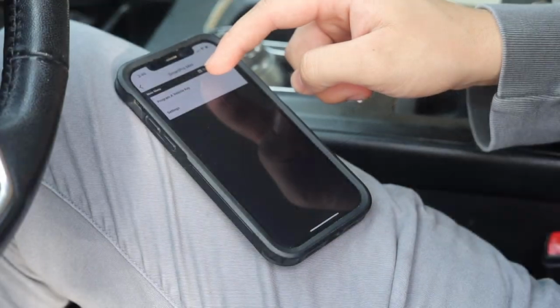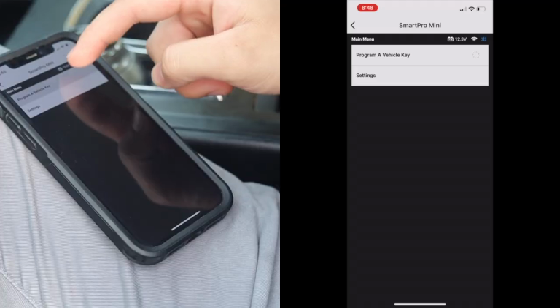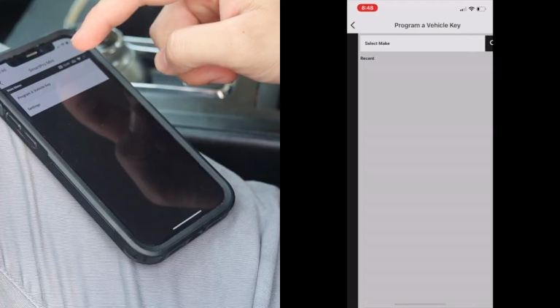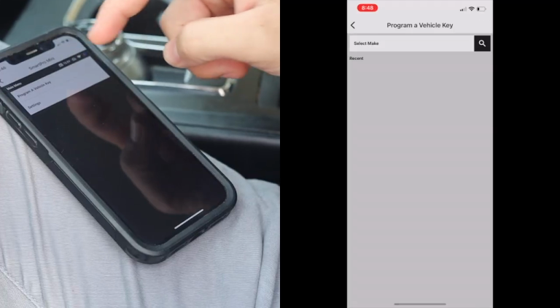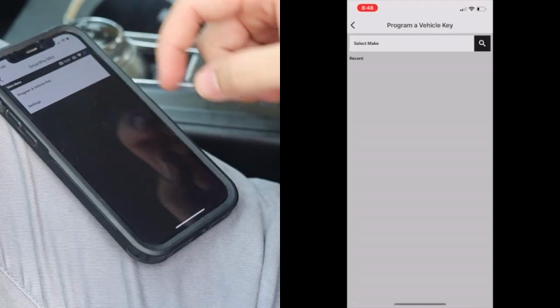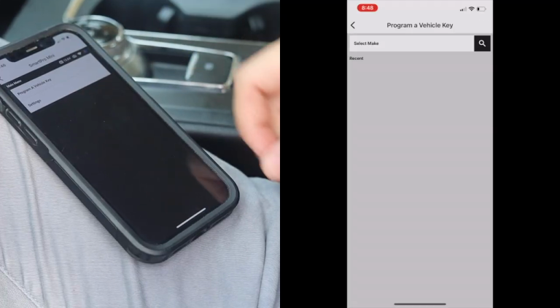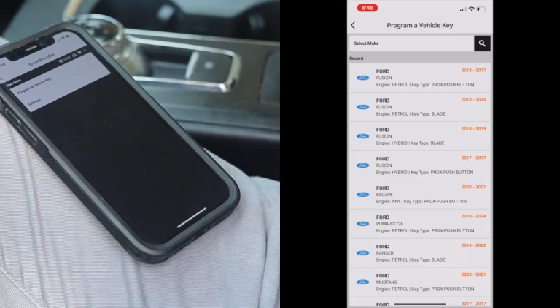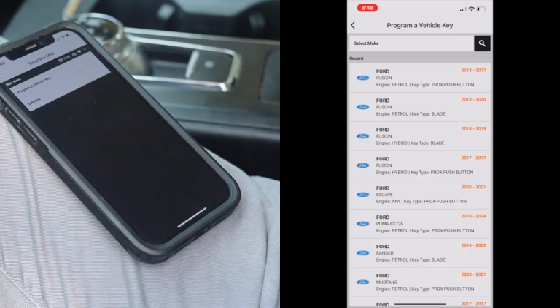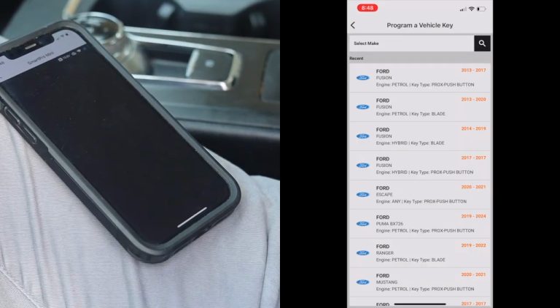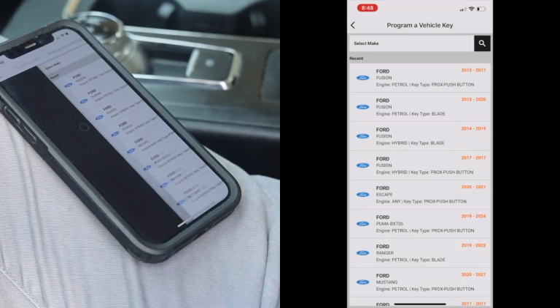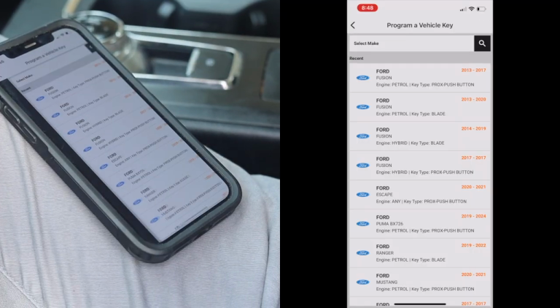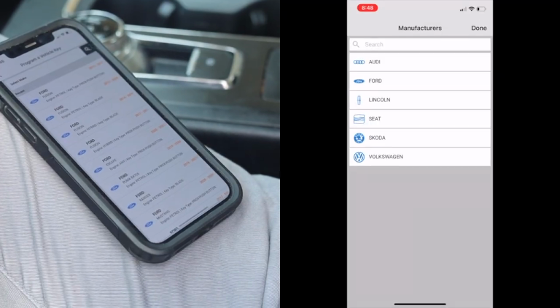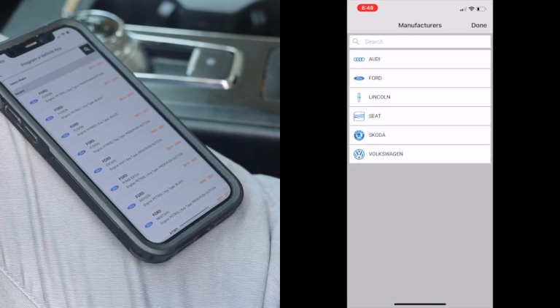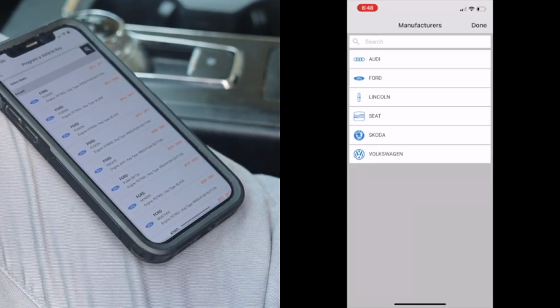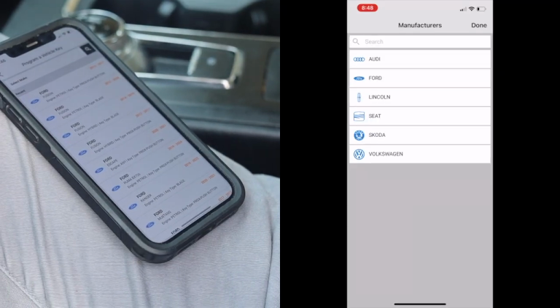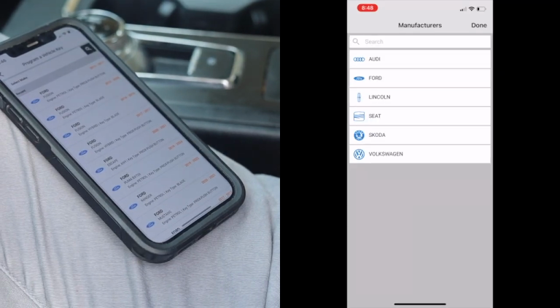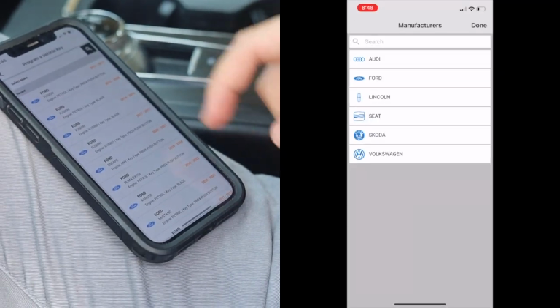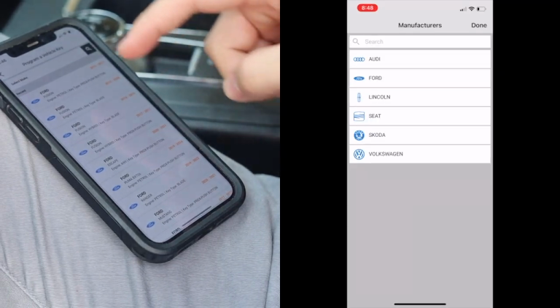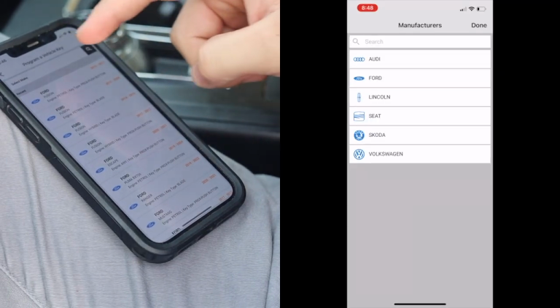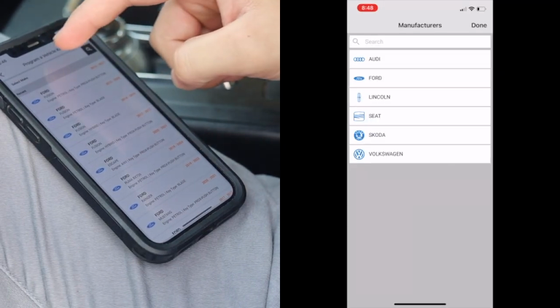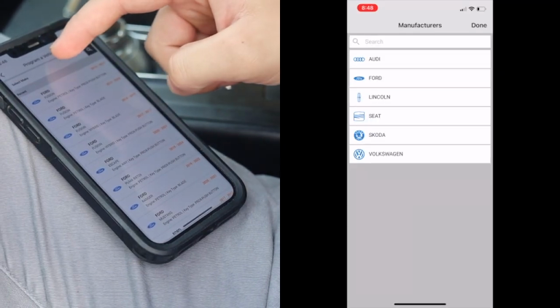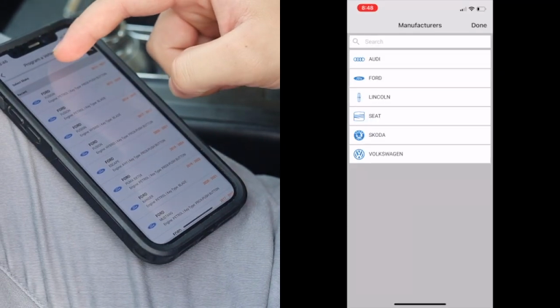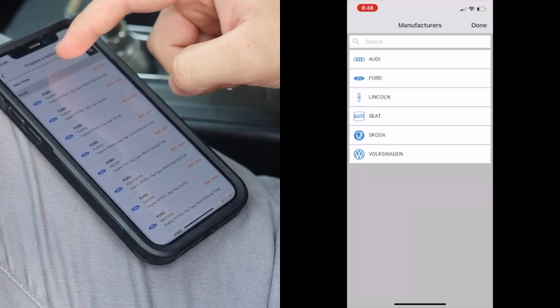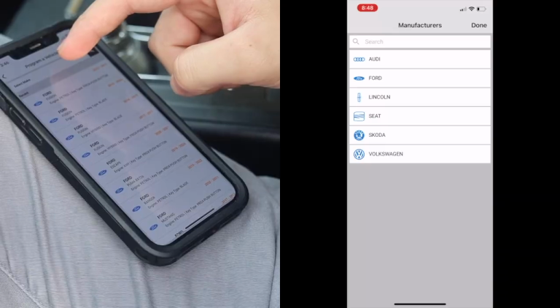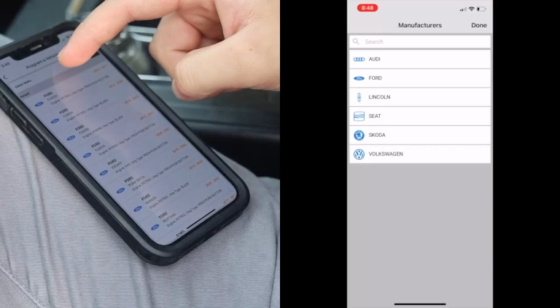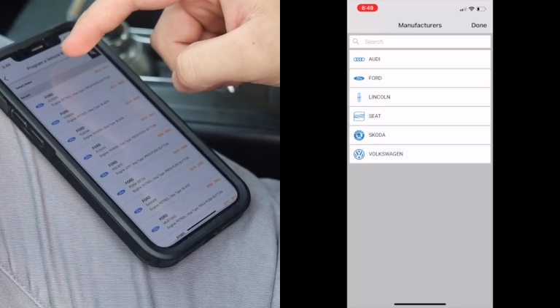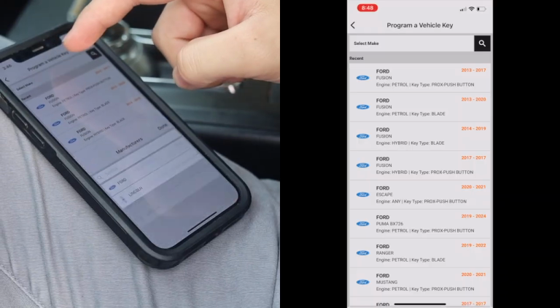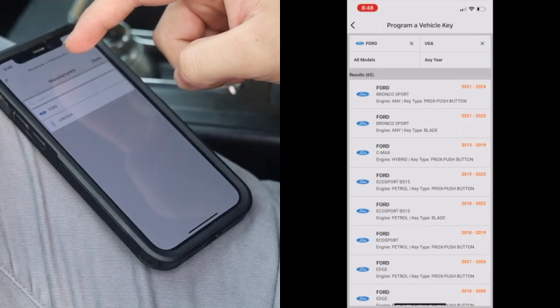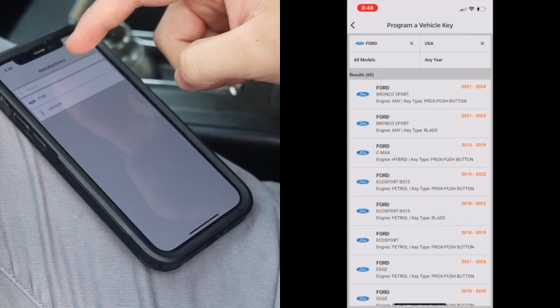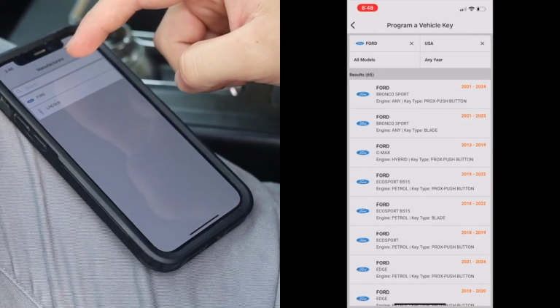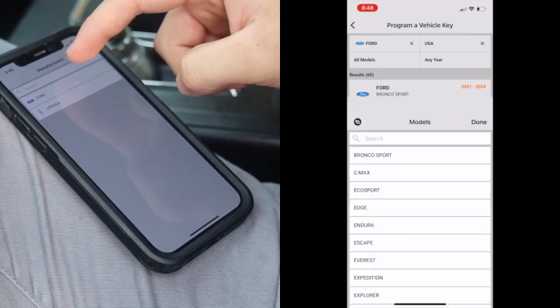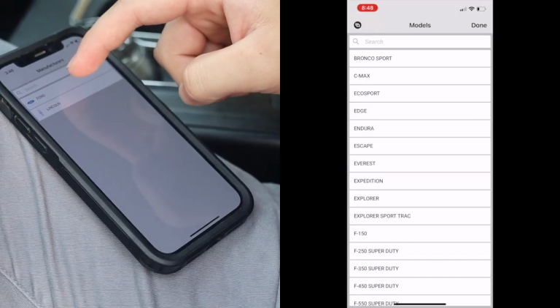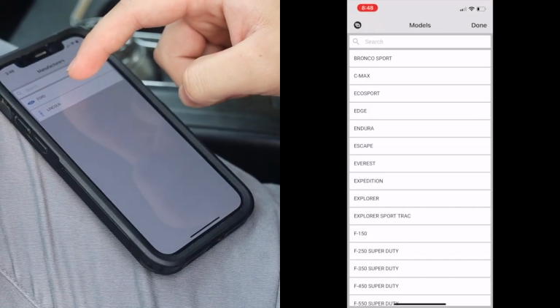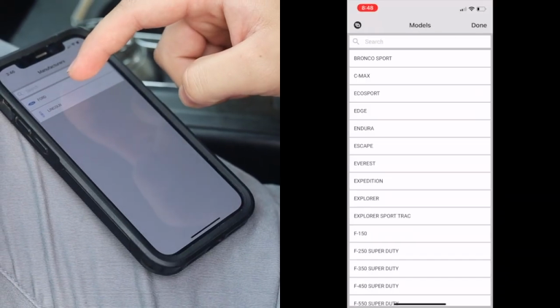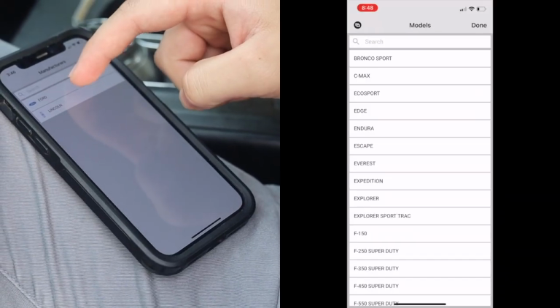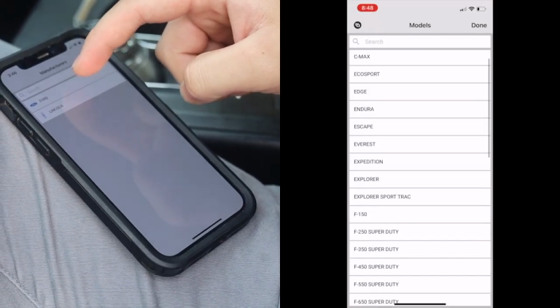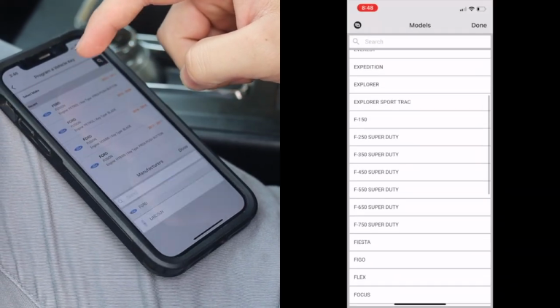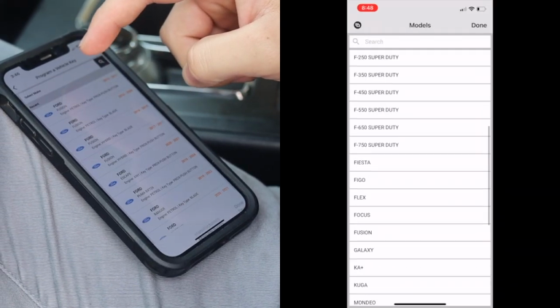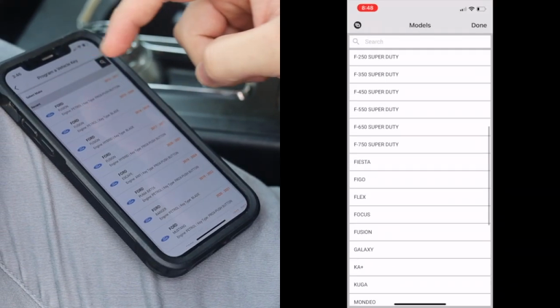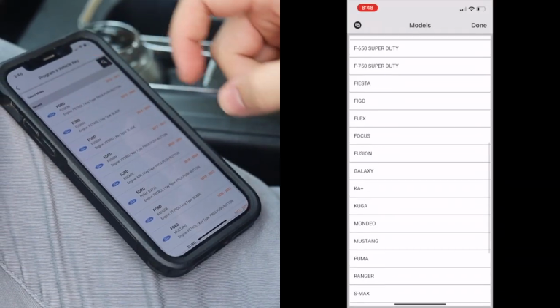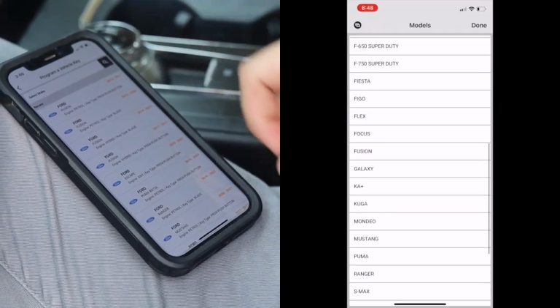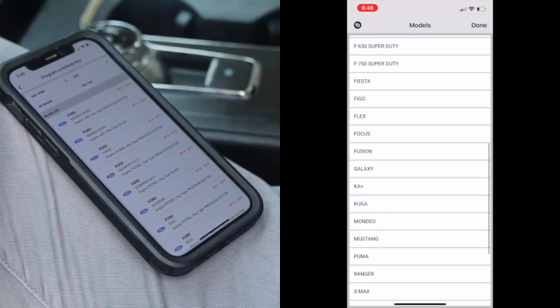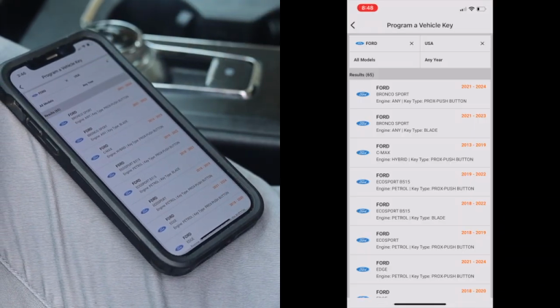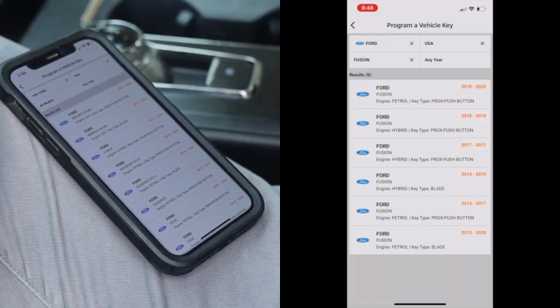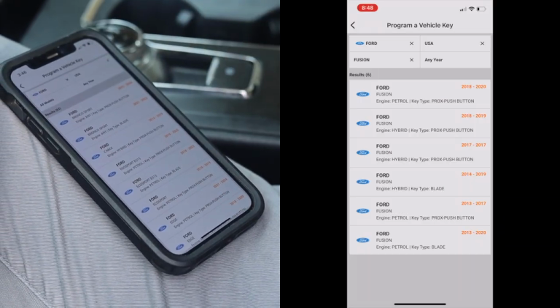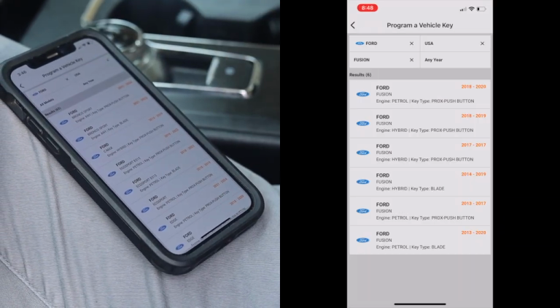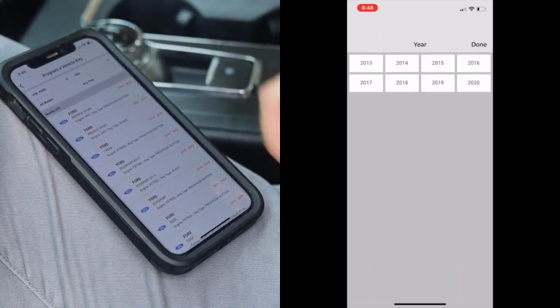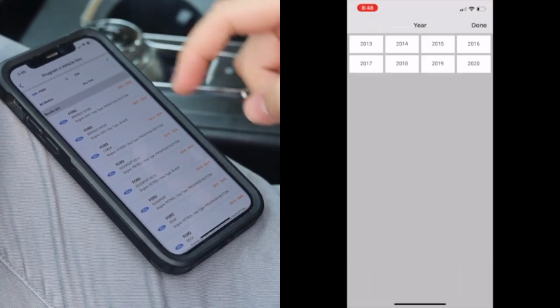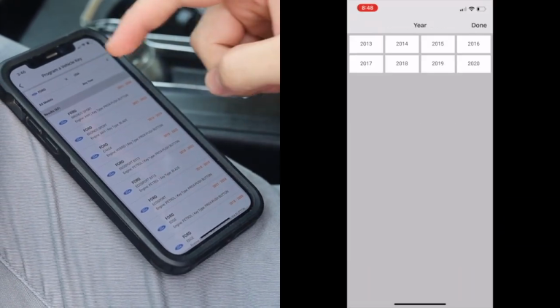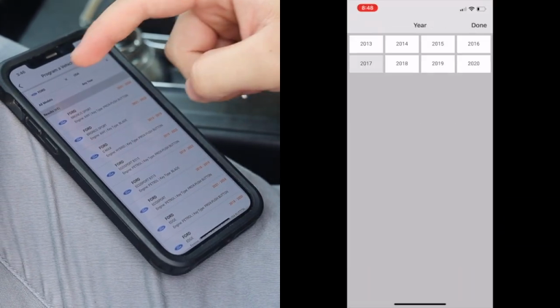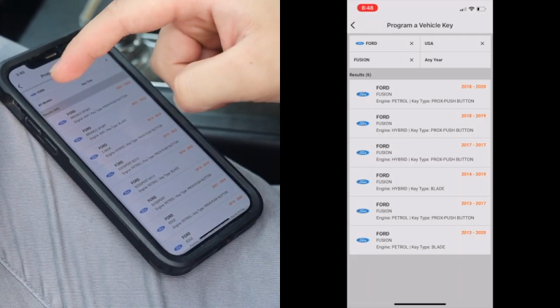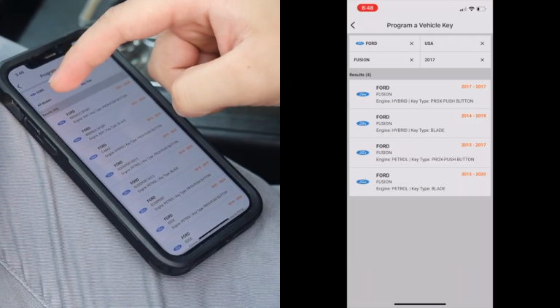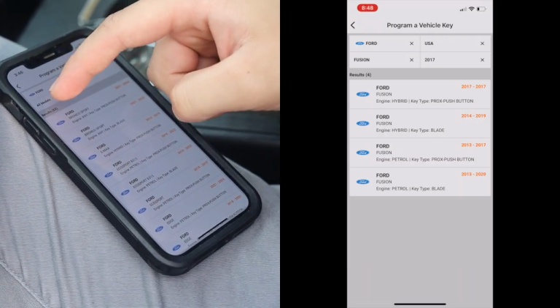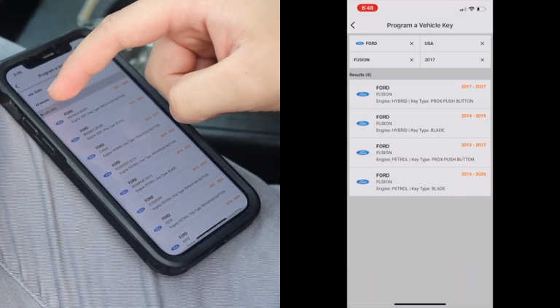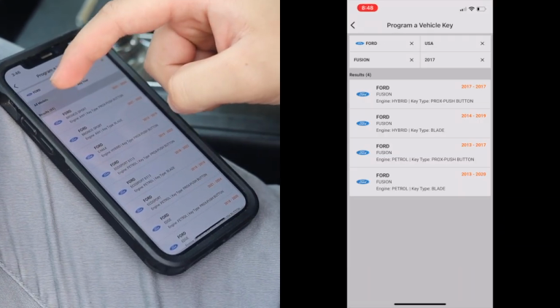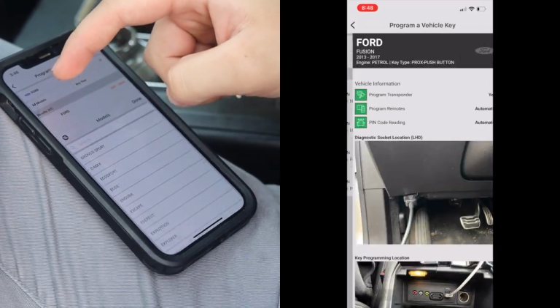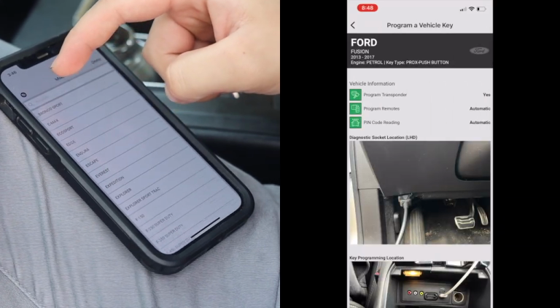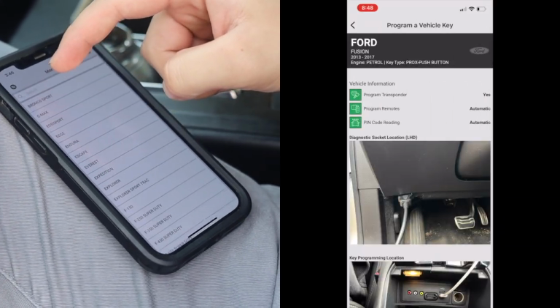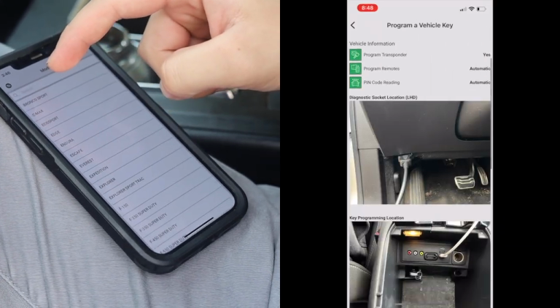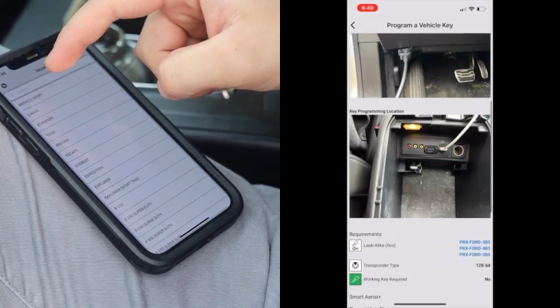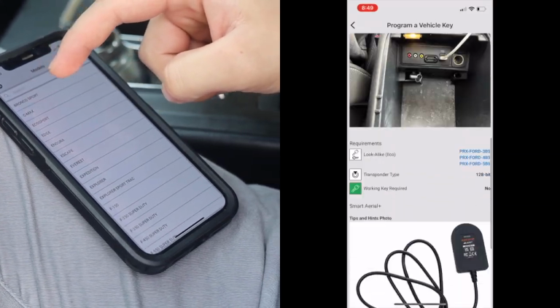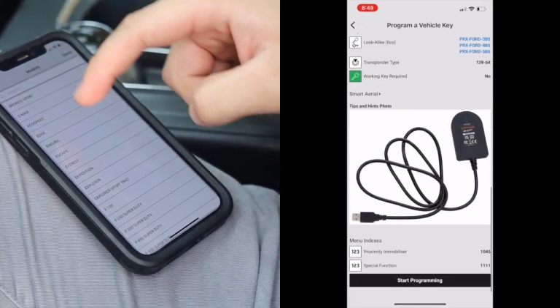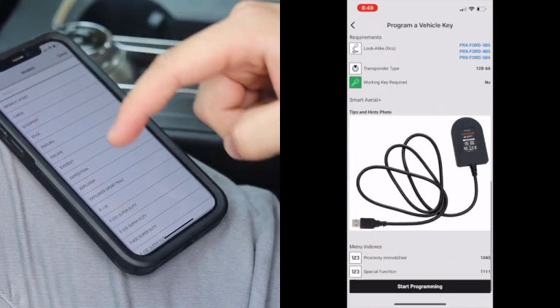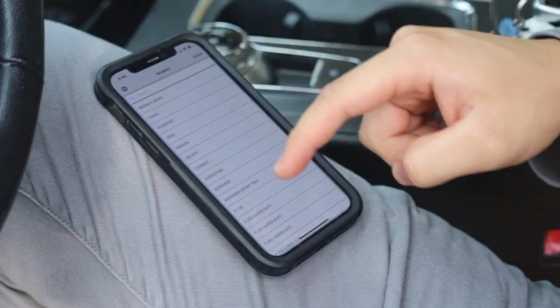Select Program a Vehicle Key, select your vehicle's year, make, and model, then navigate to select your vehicle and start programming.